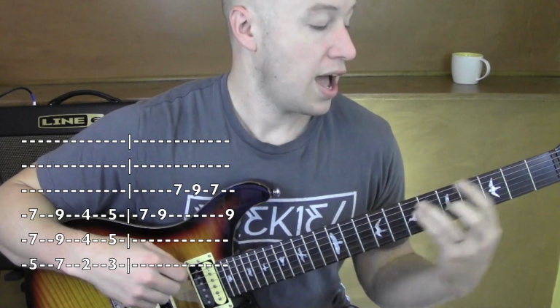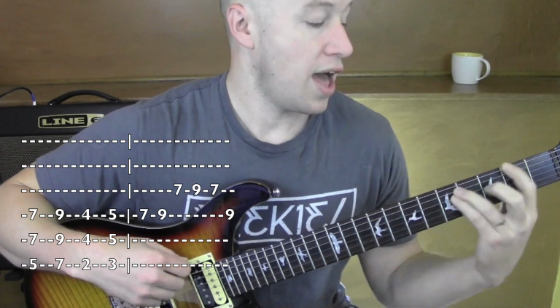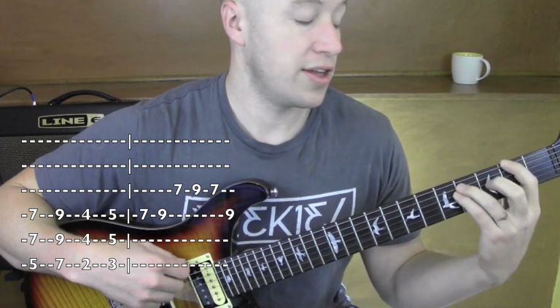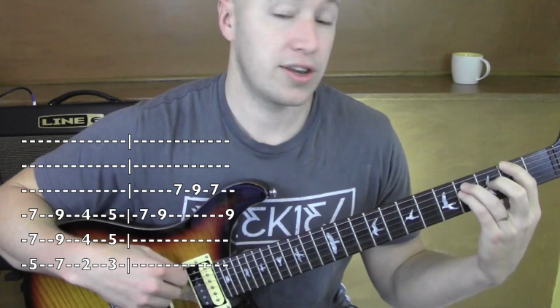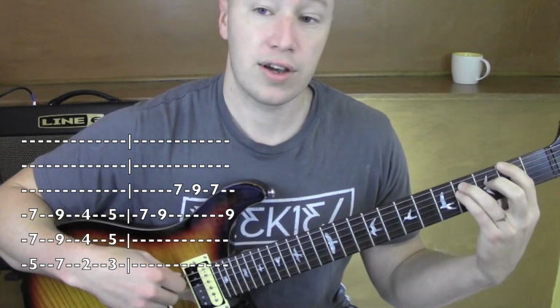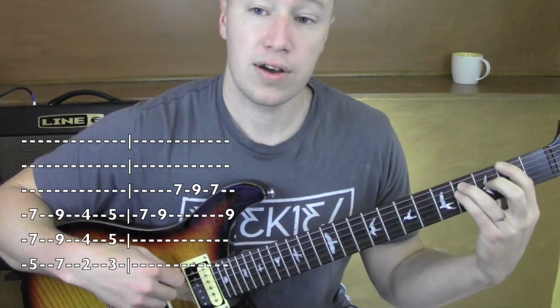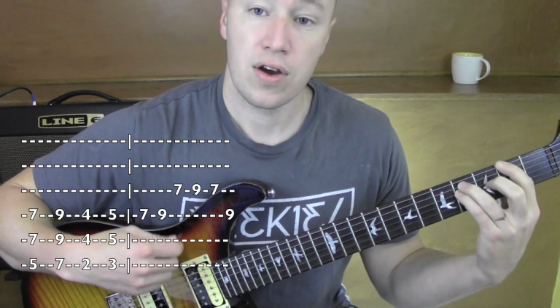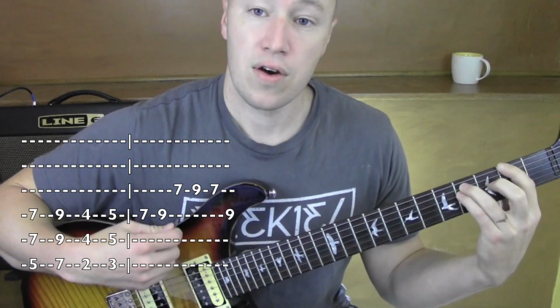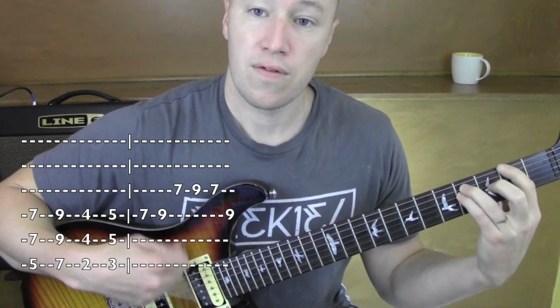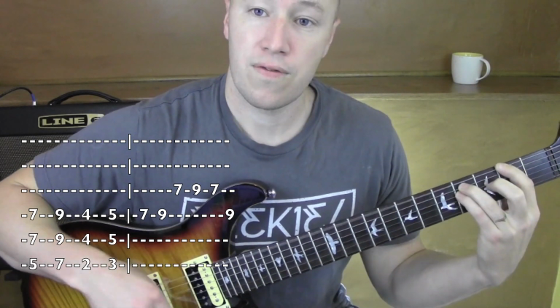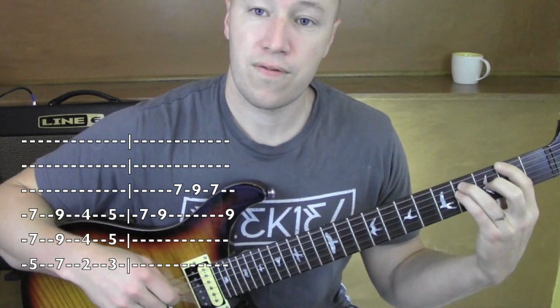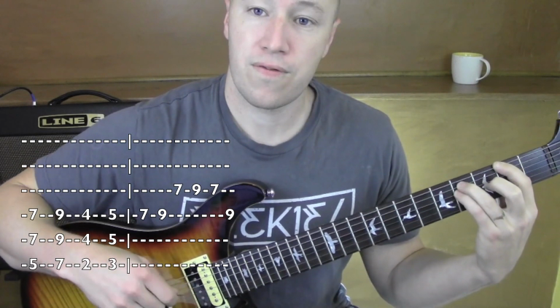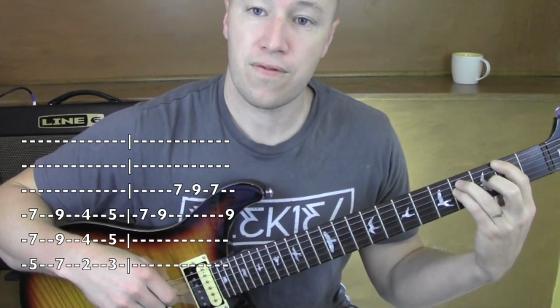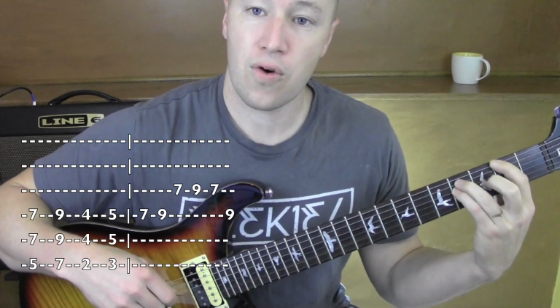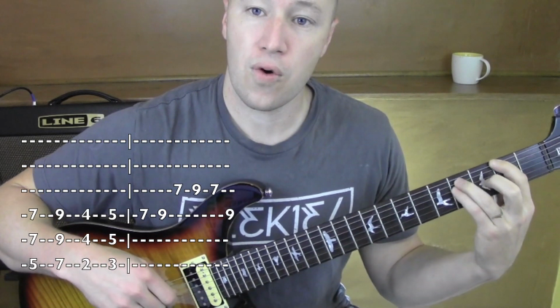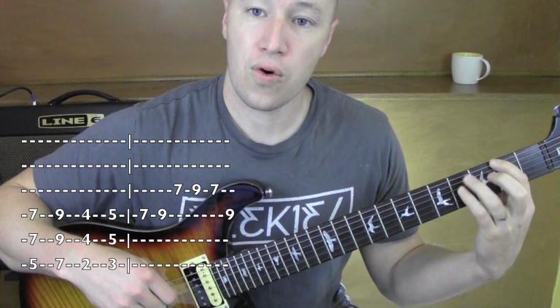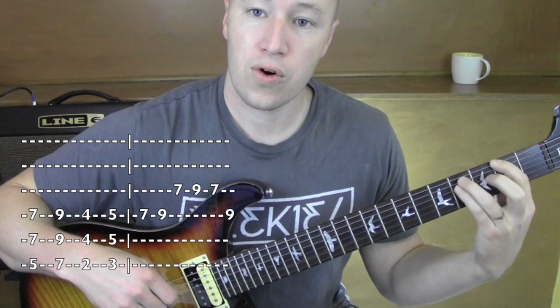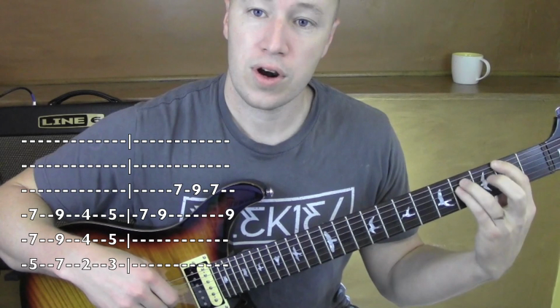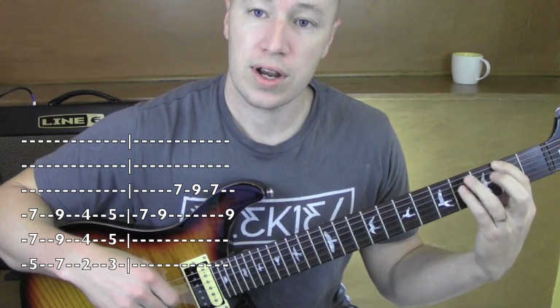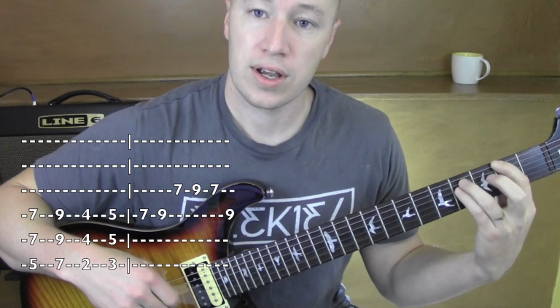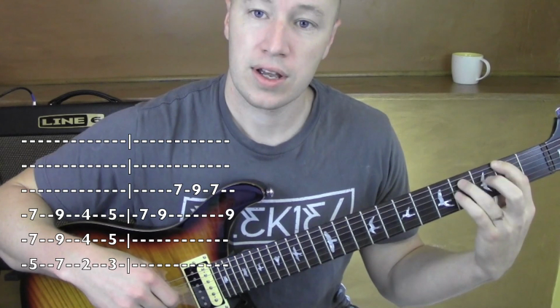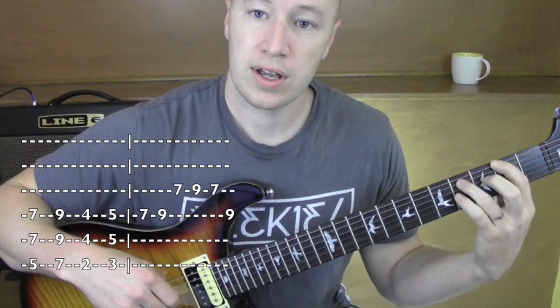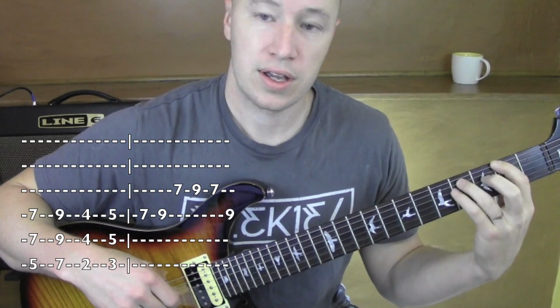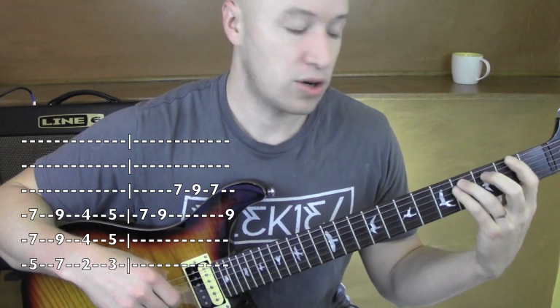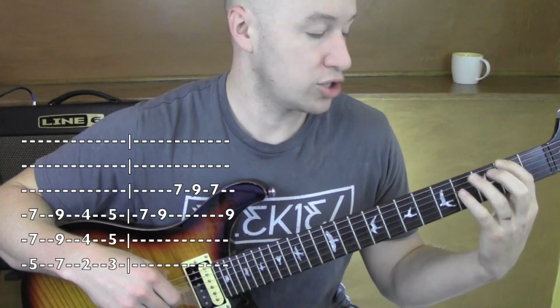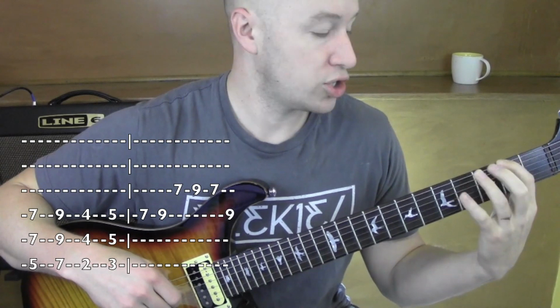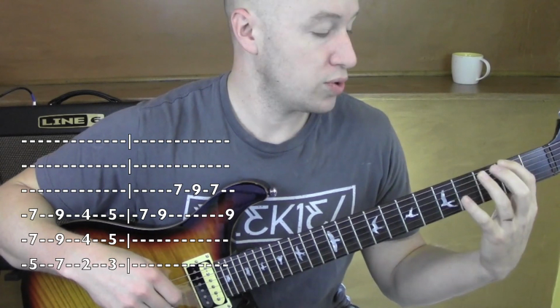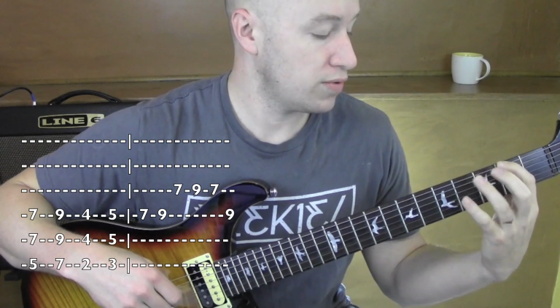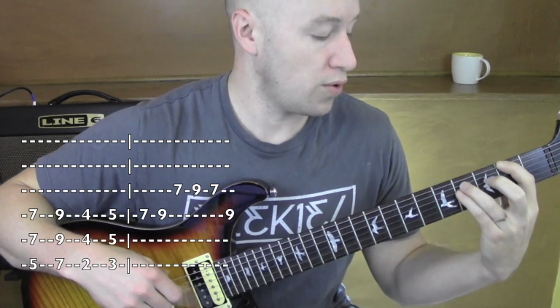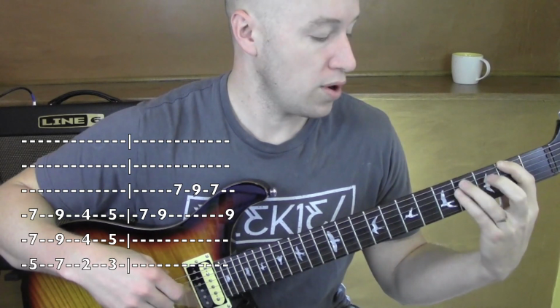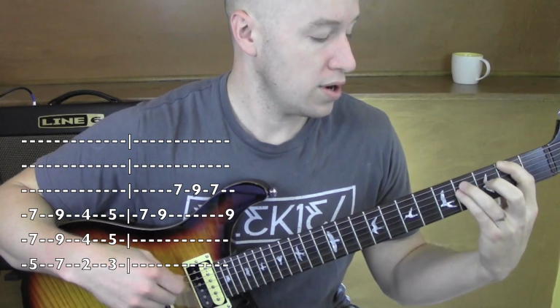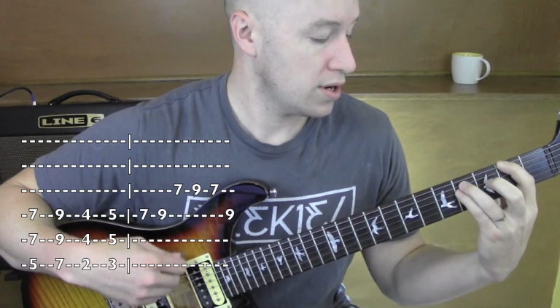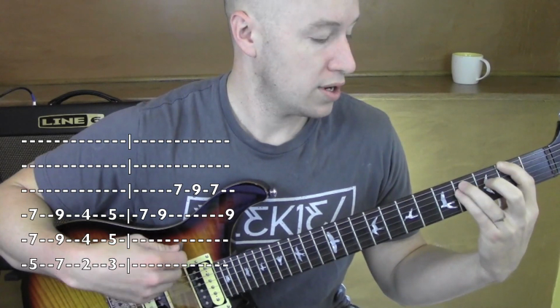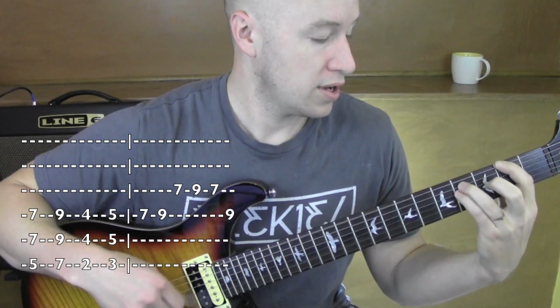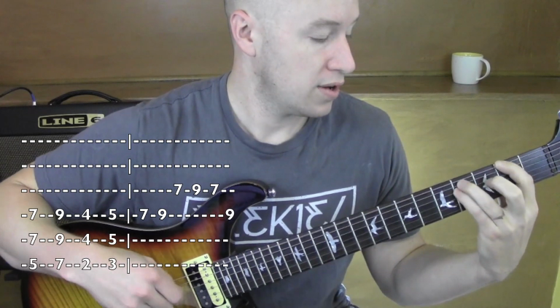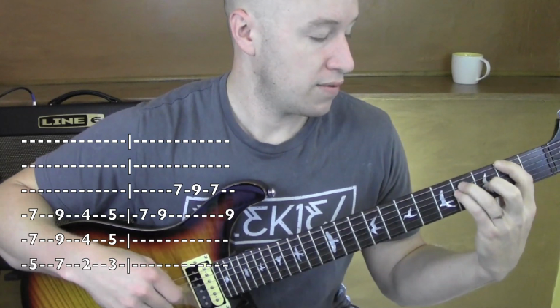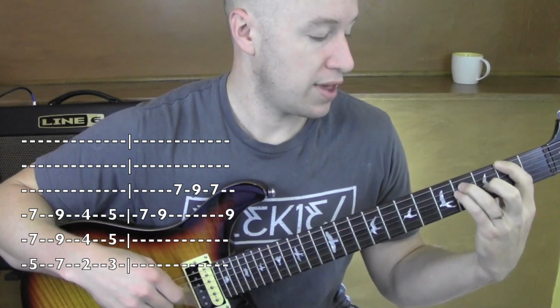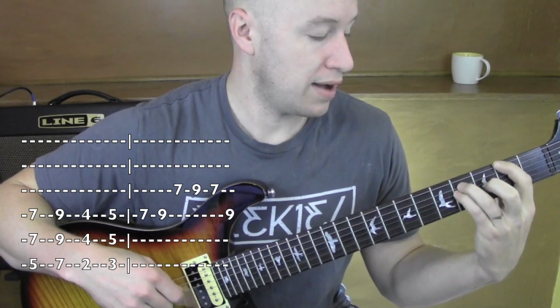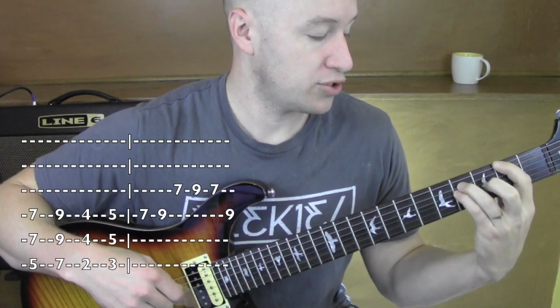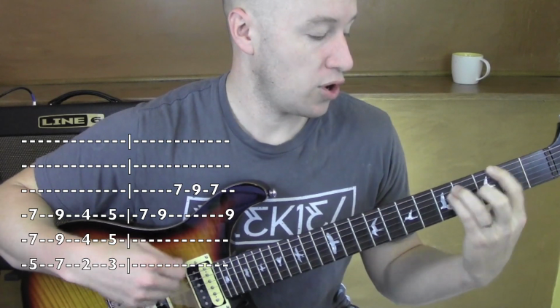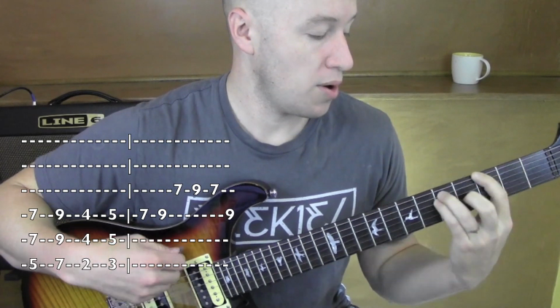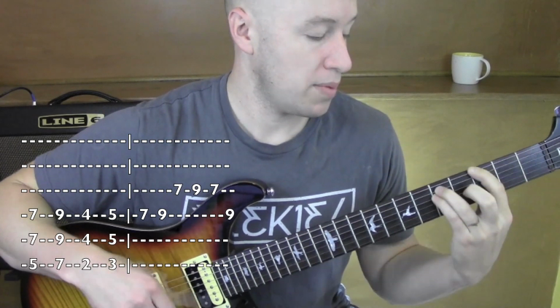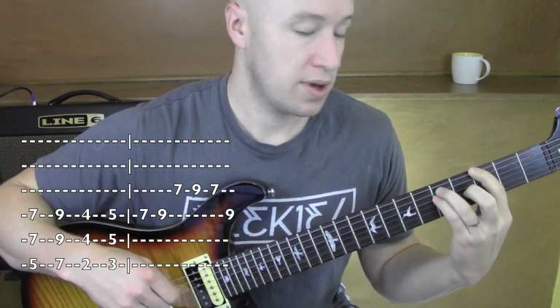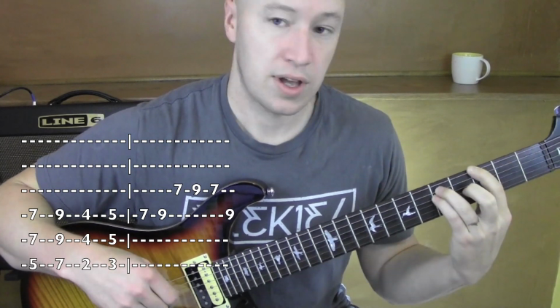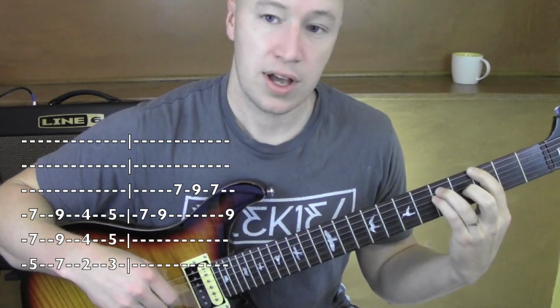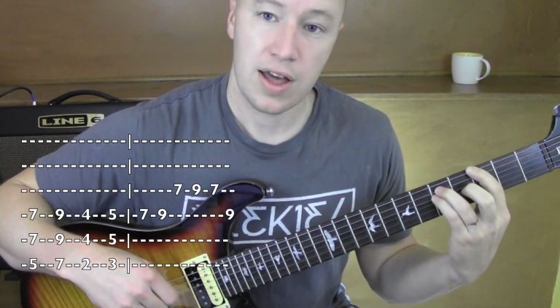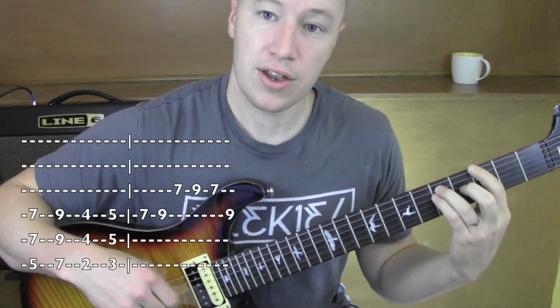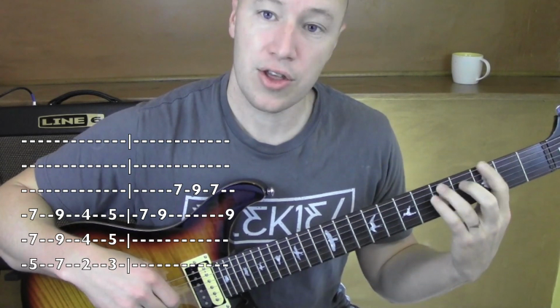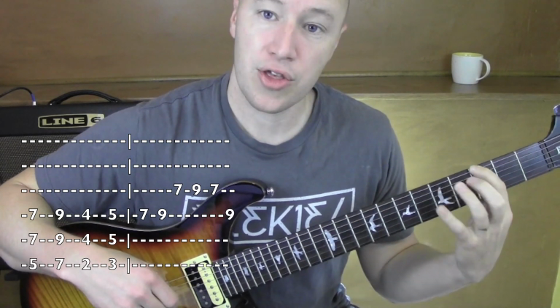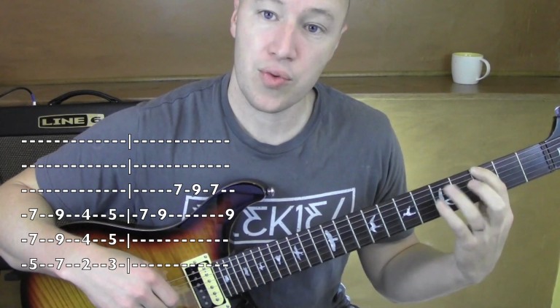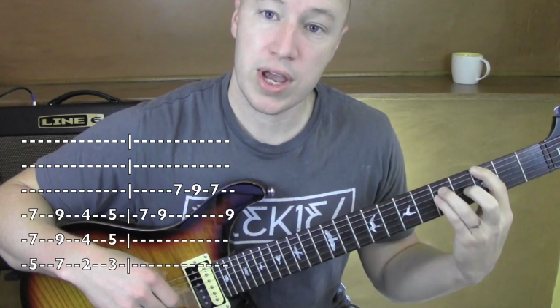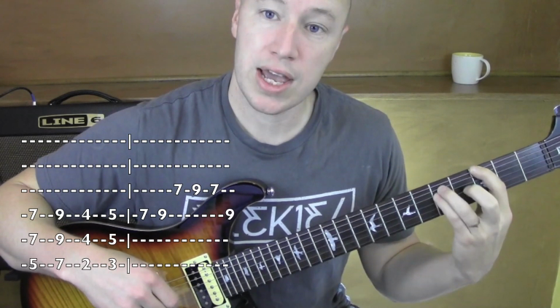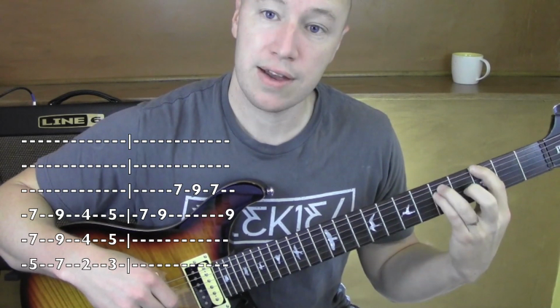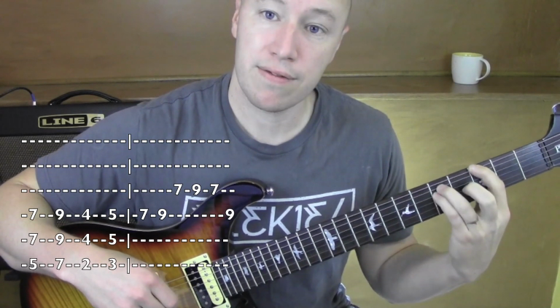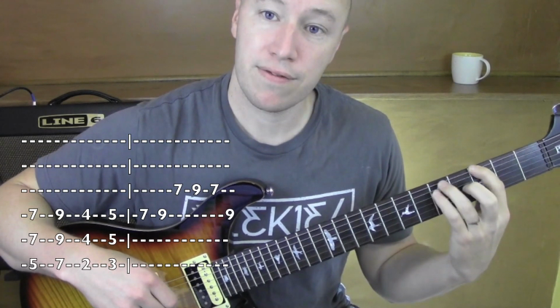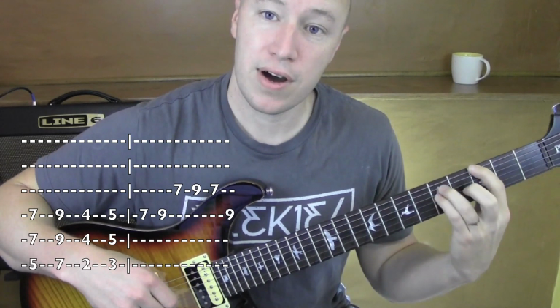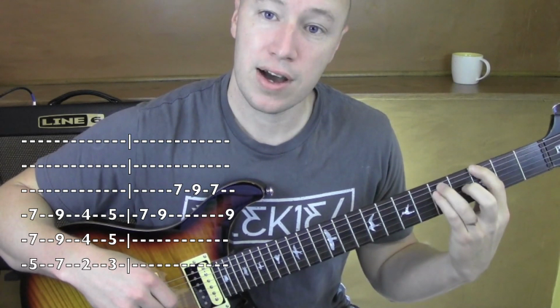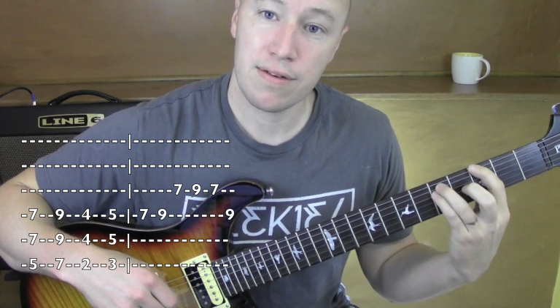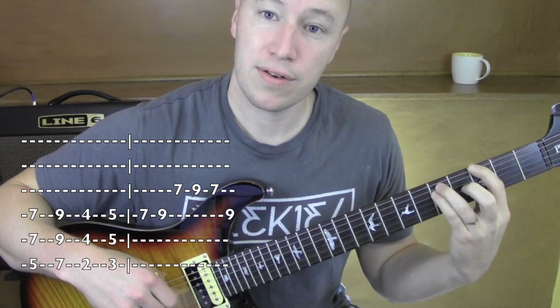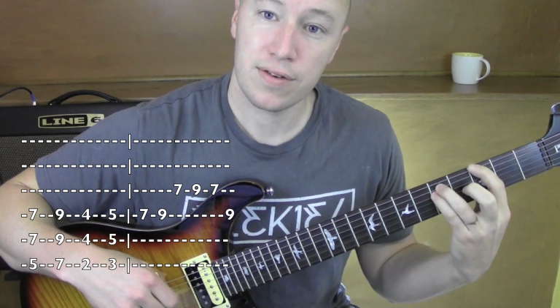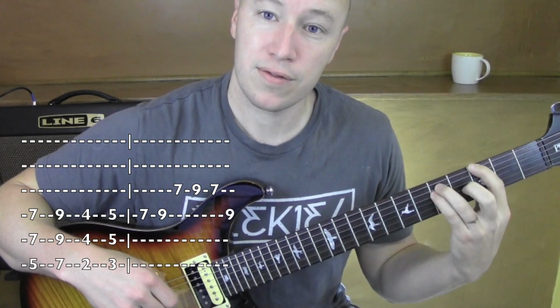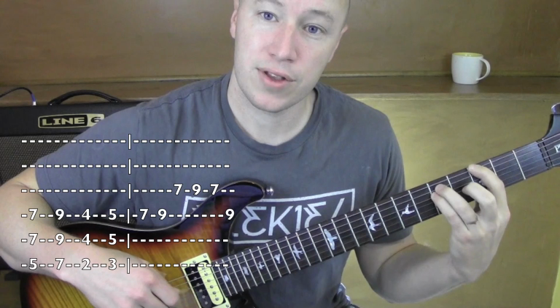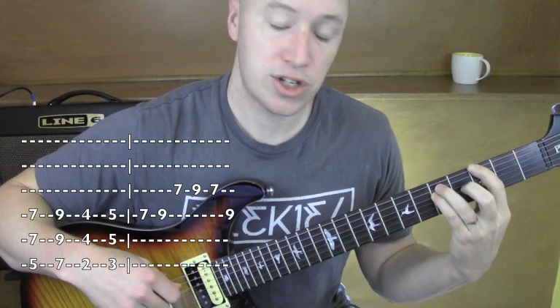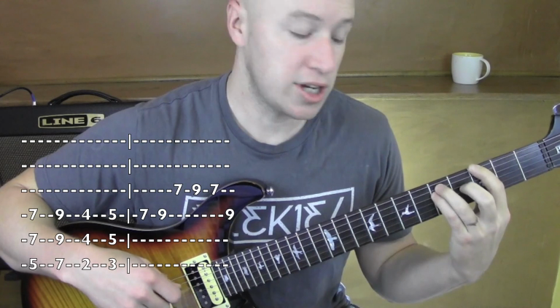And then to 4, or 2 and 4 — F sharp. And then to 3 and 5 for the G.